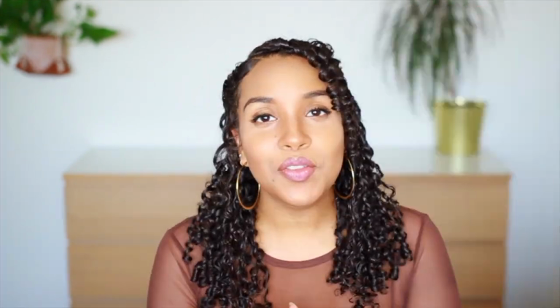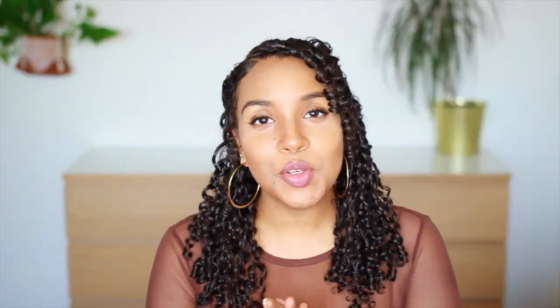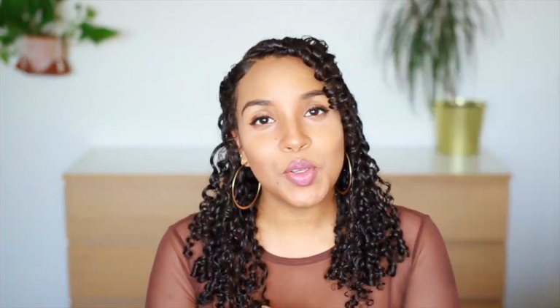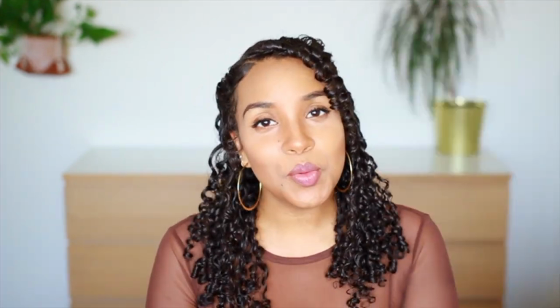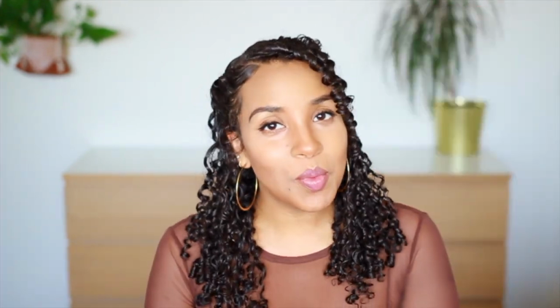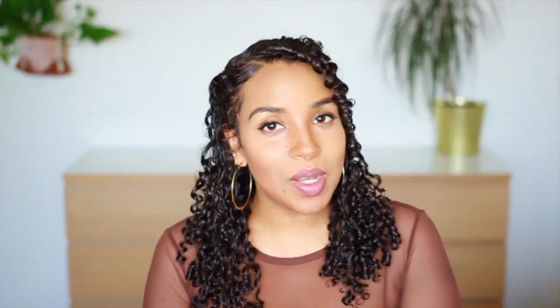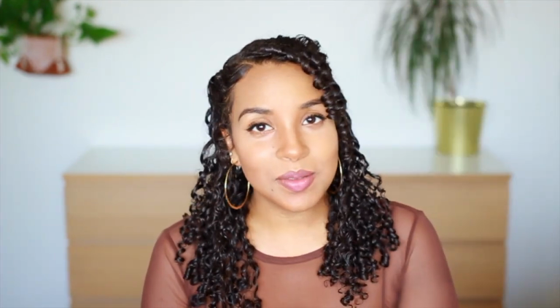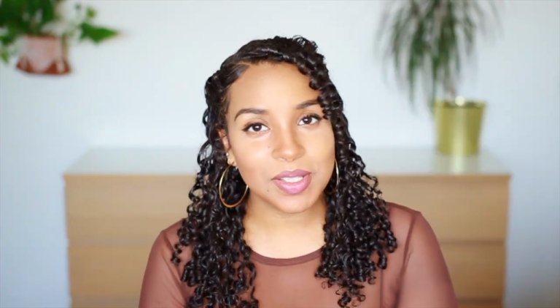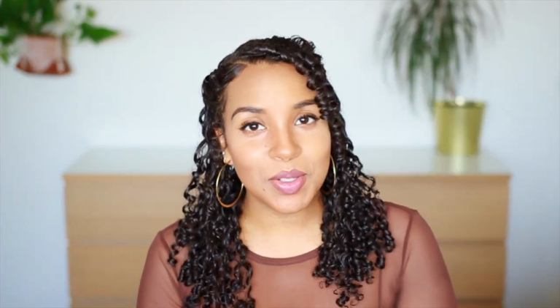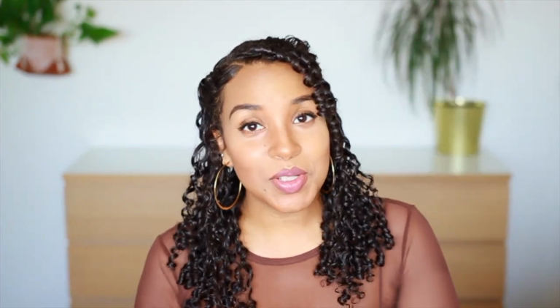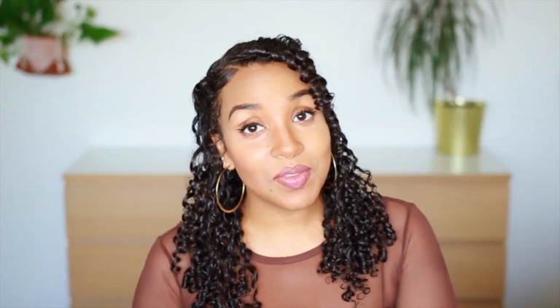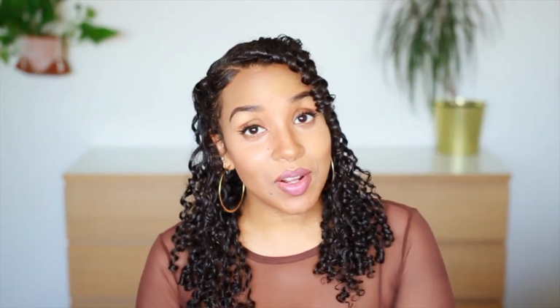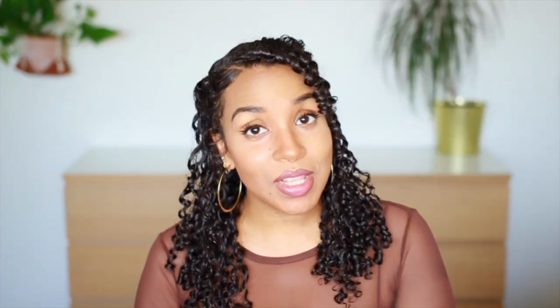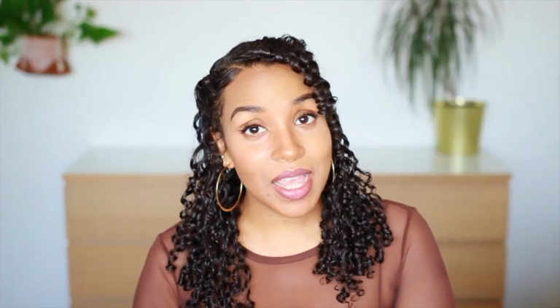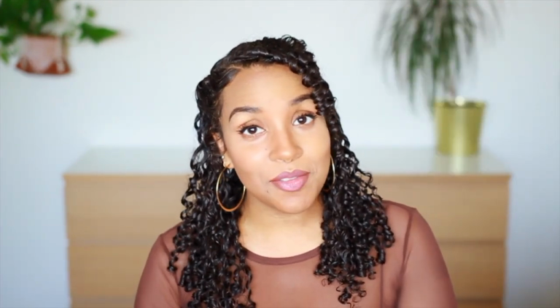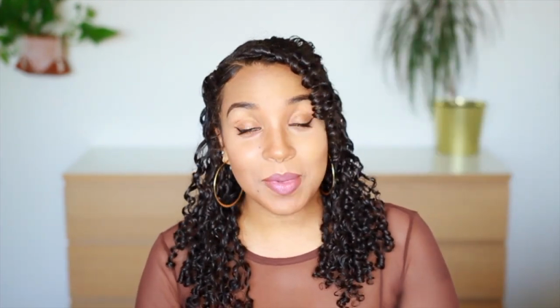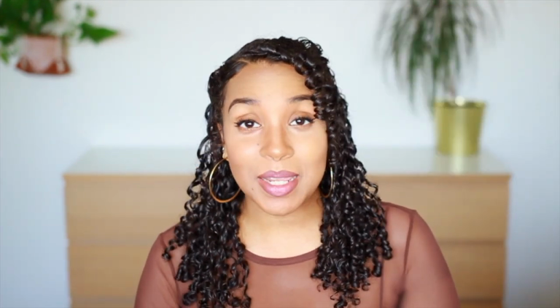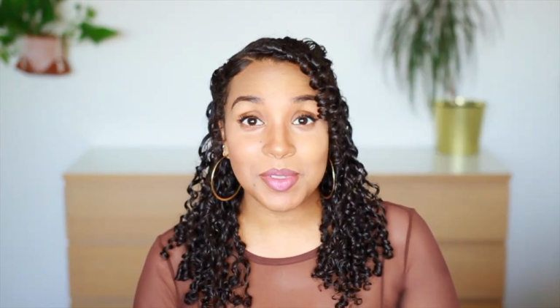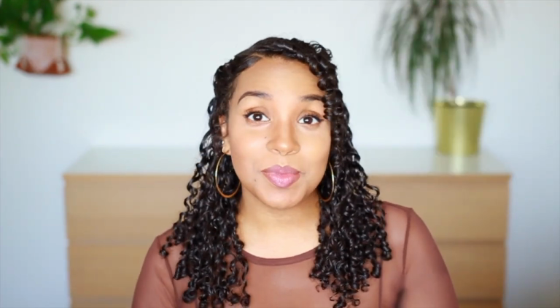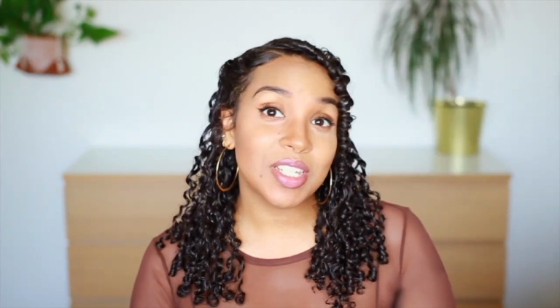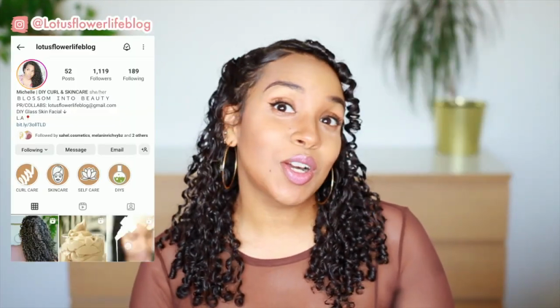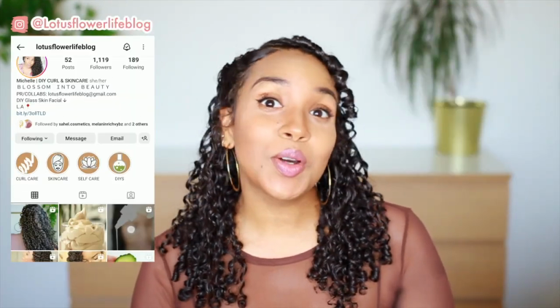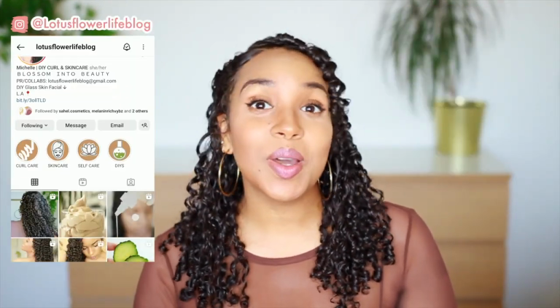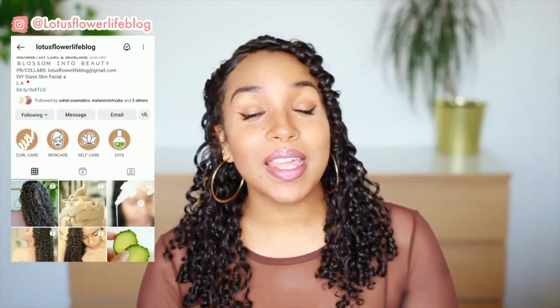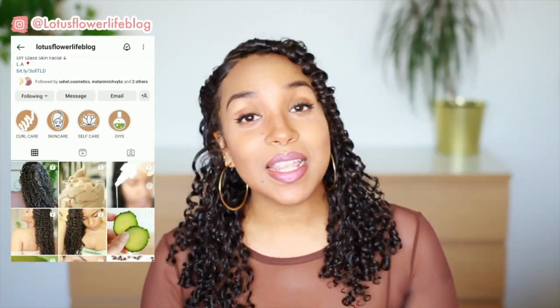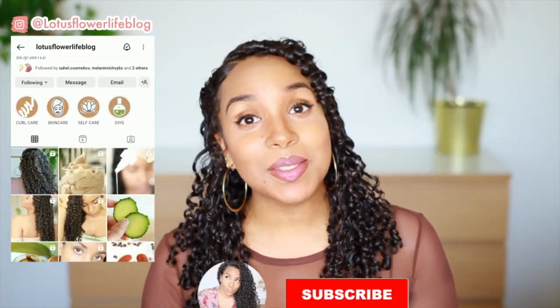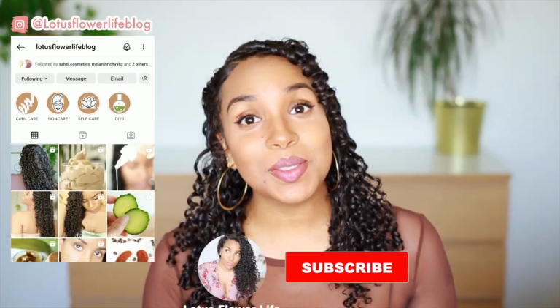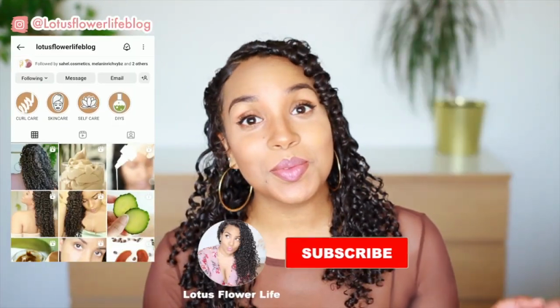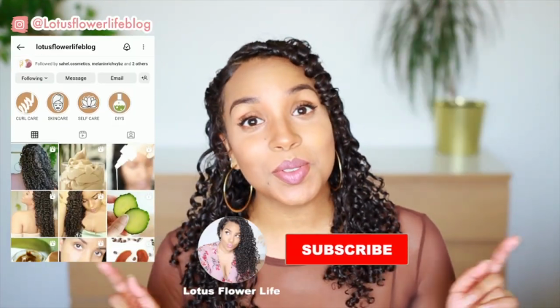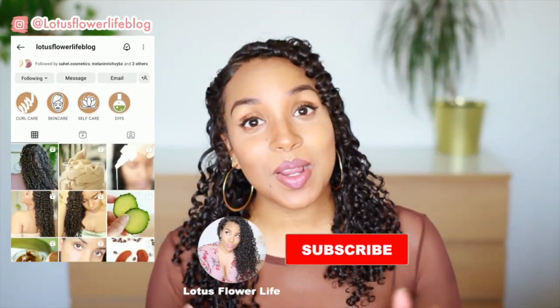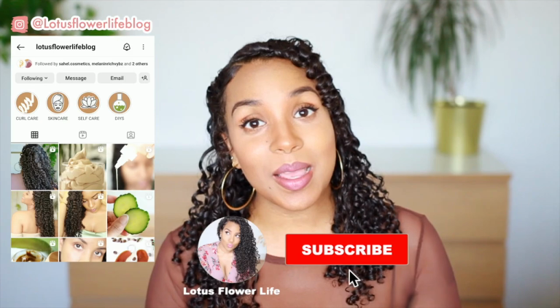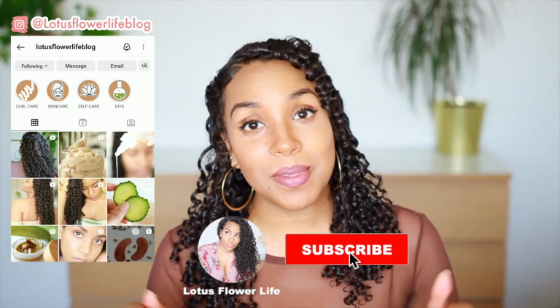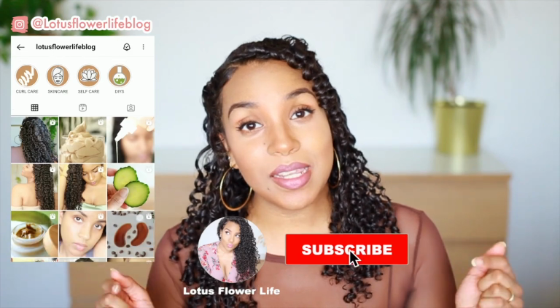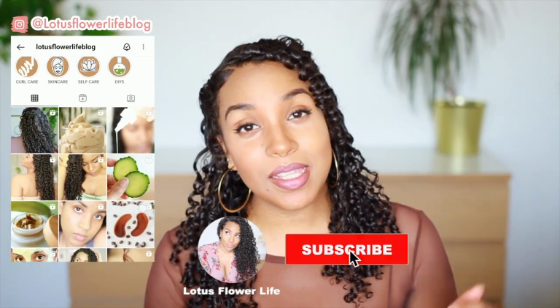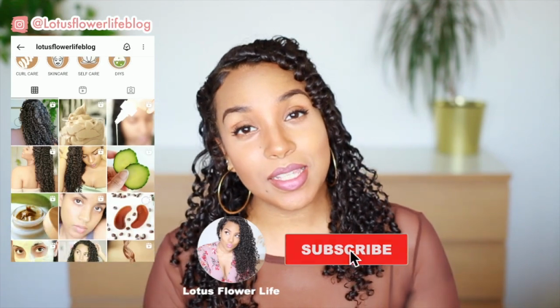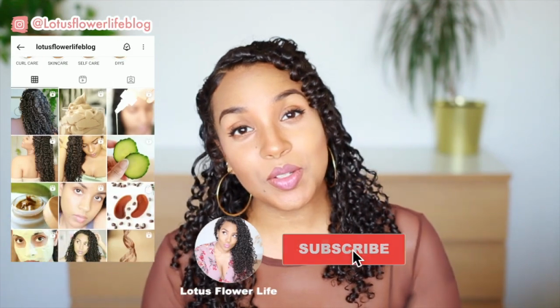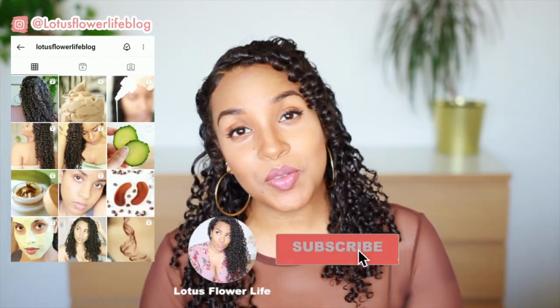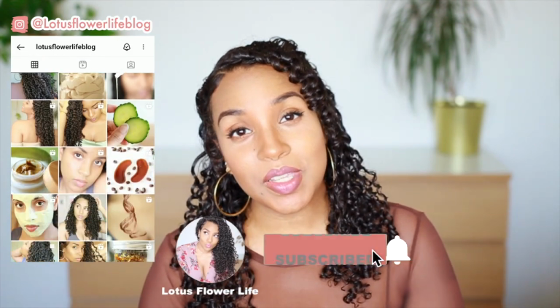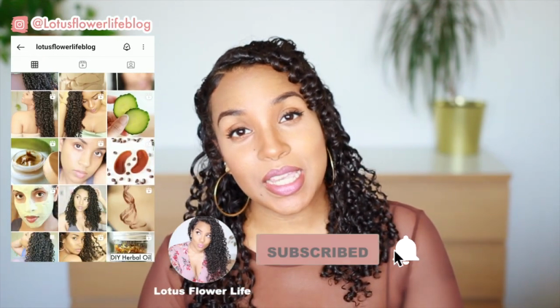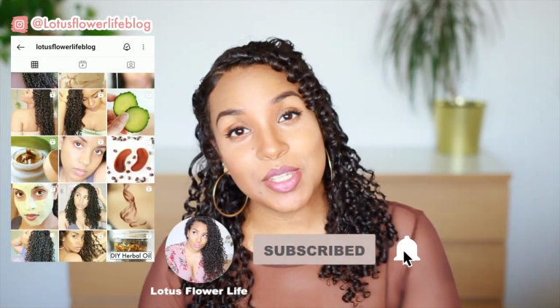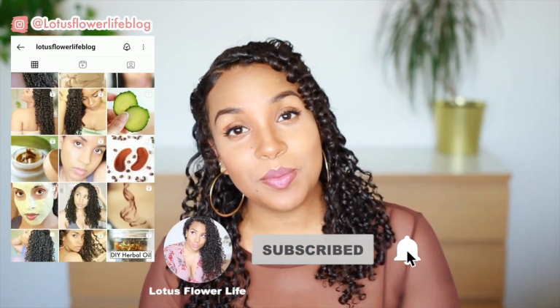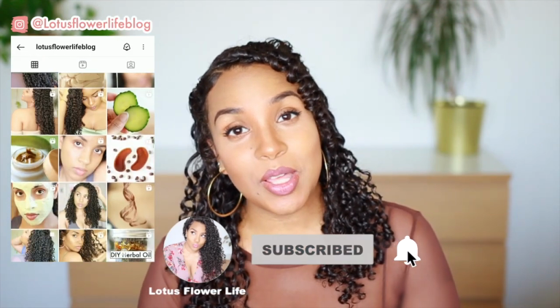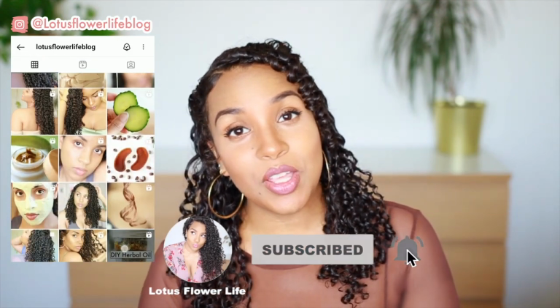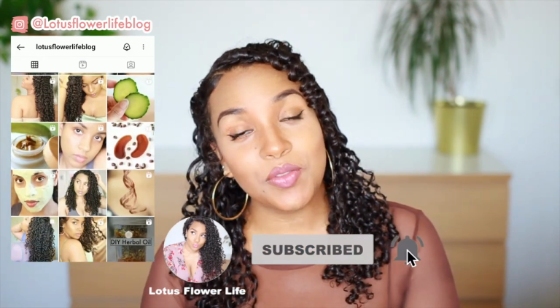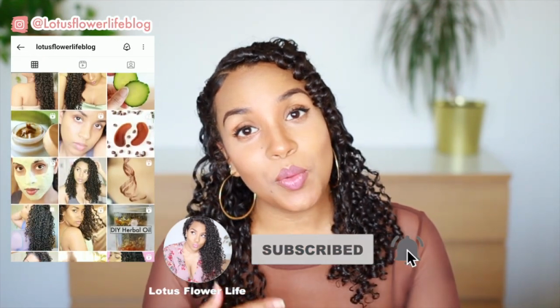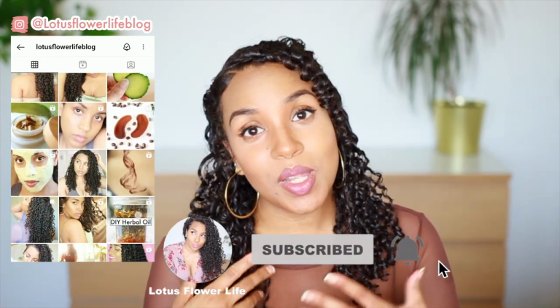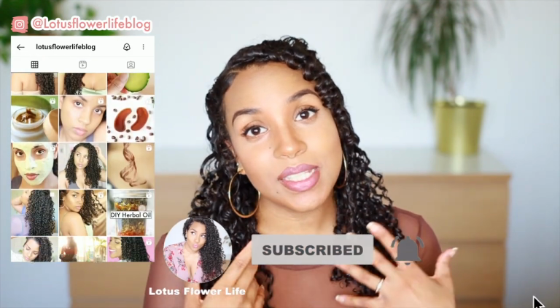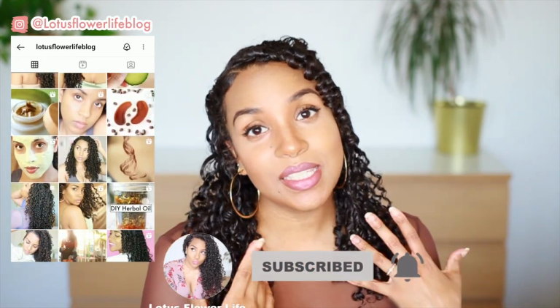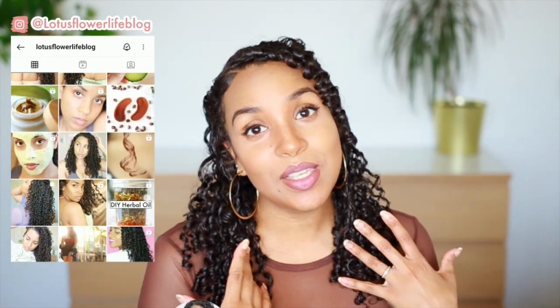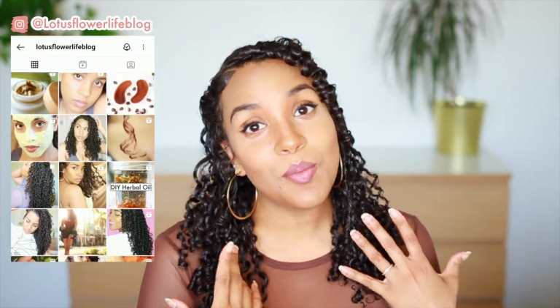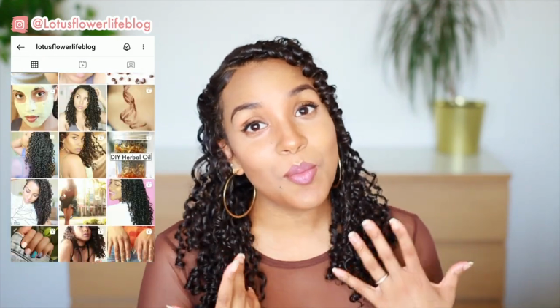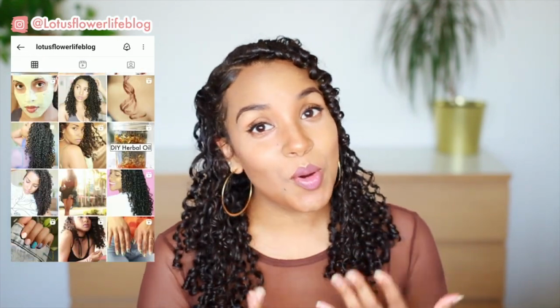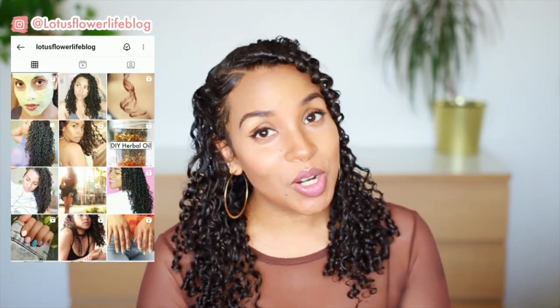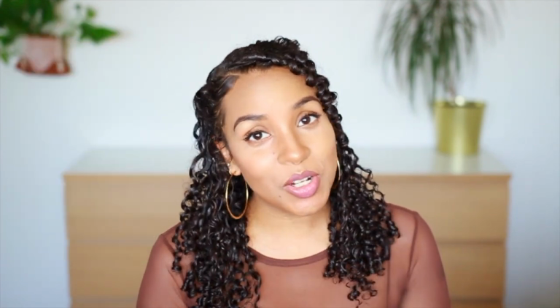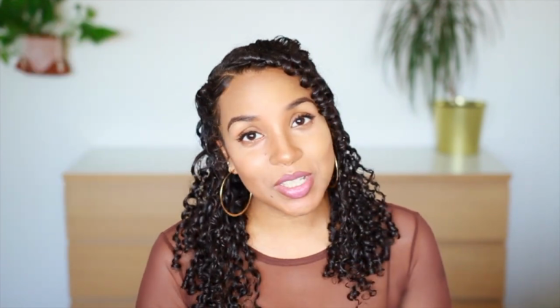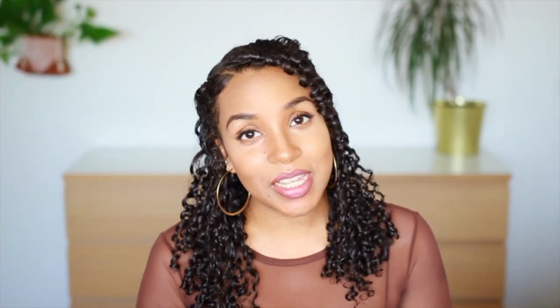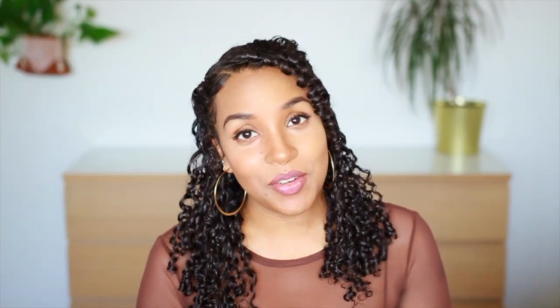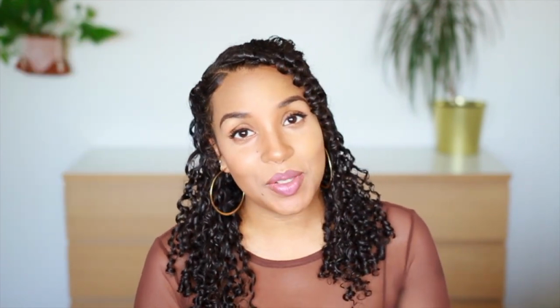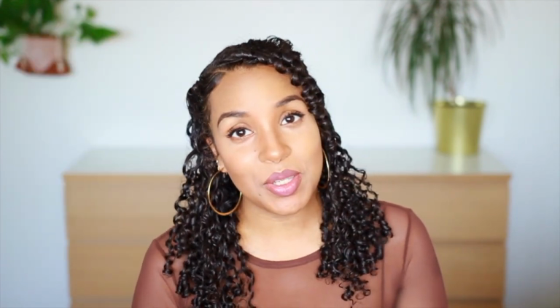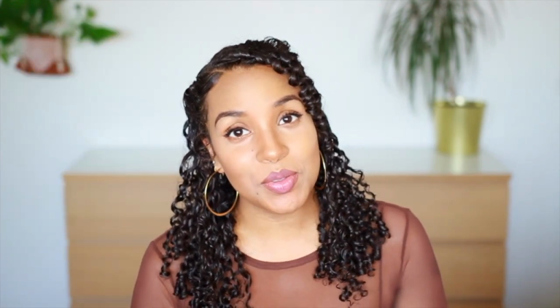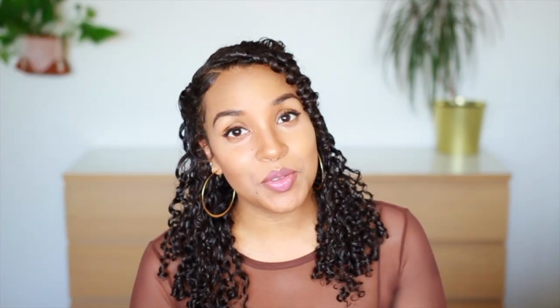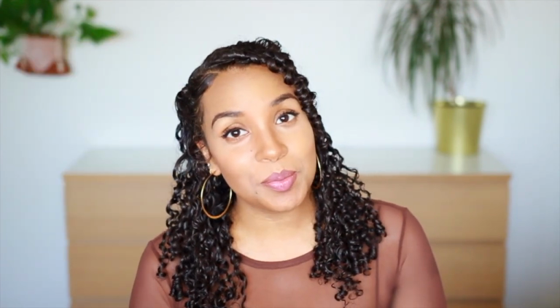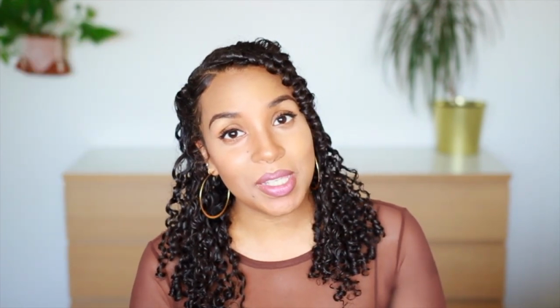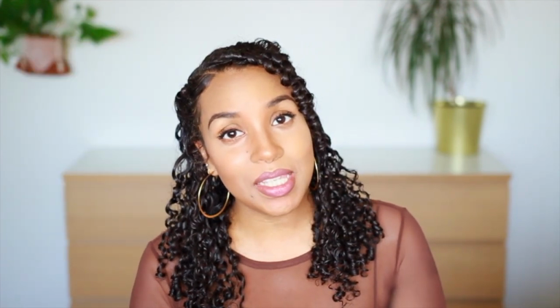If you're new, welcome to Lotus Flower Life. My name is Michelle. Go ahead and subscribe and hit that notification bell if you want to see more curly hair videos from me.